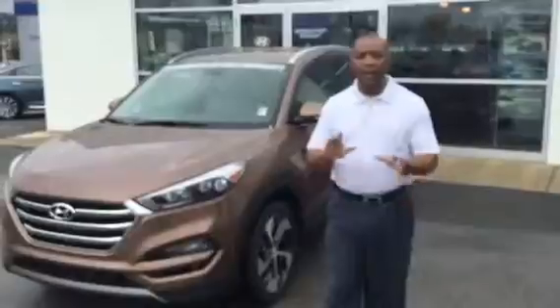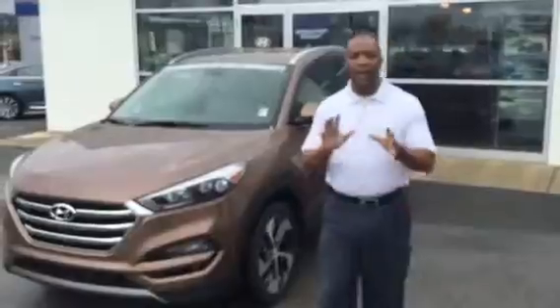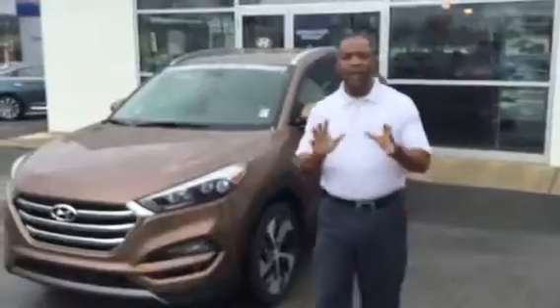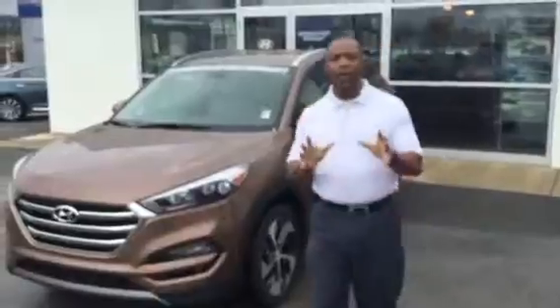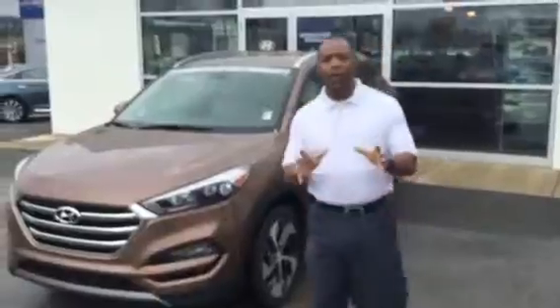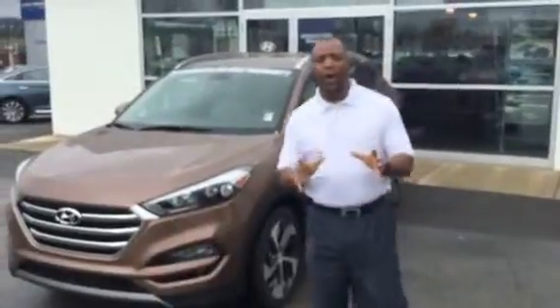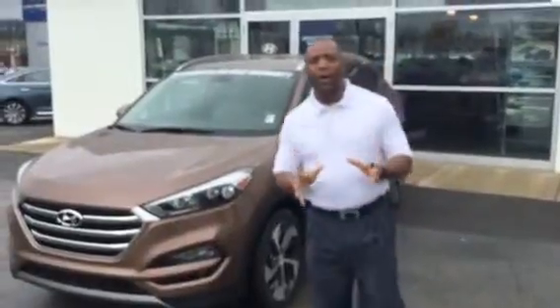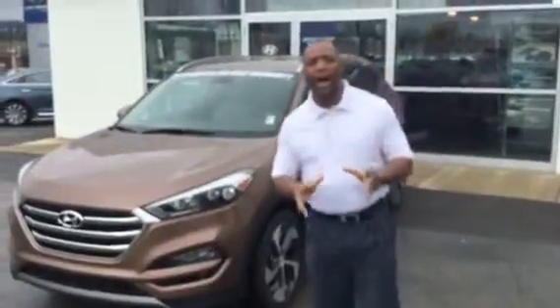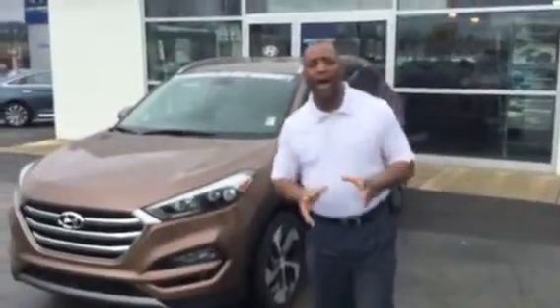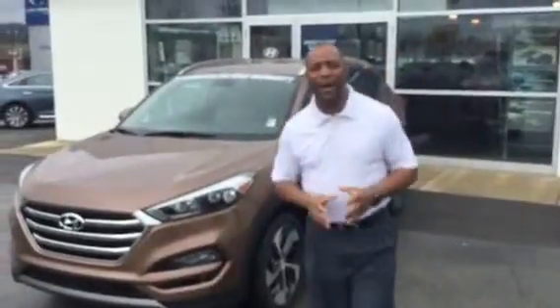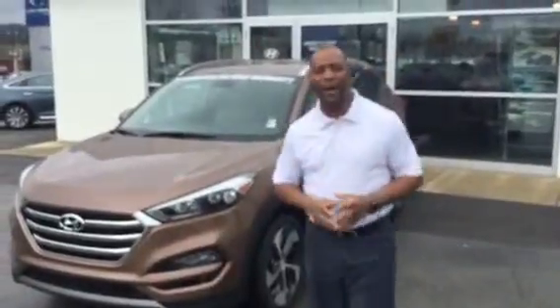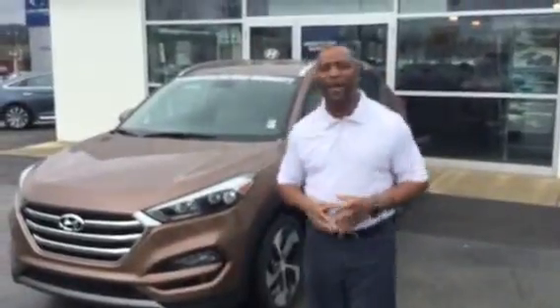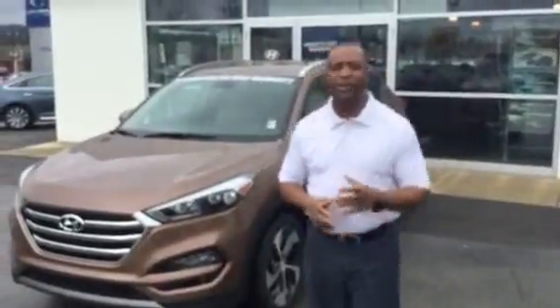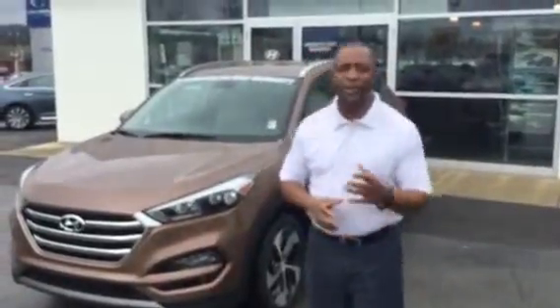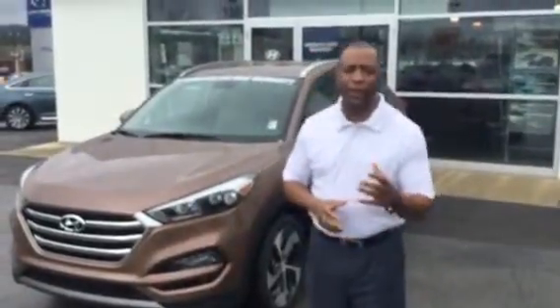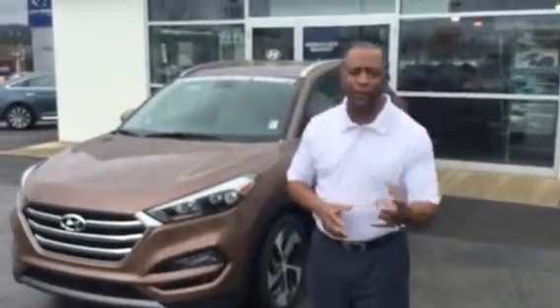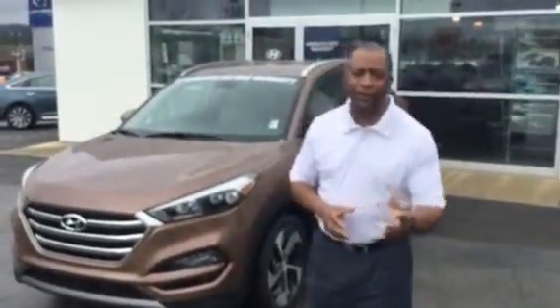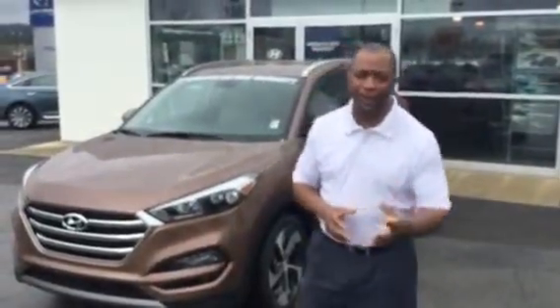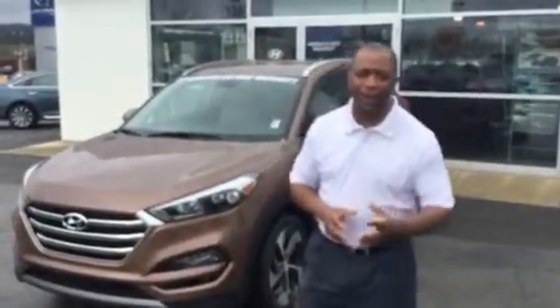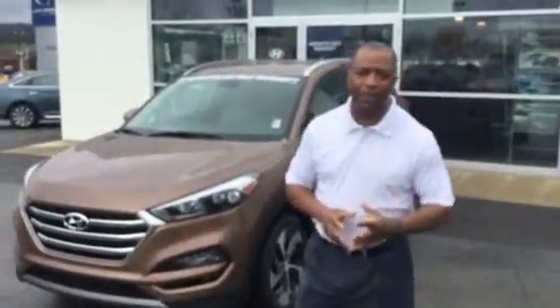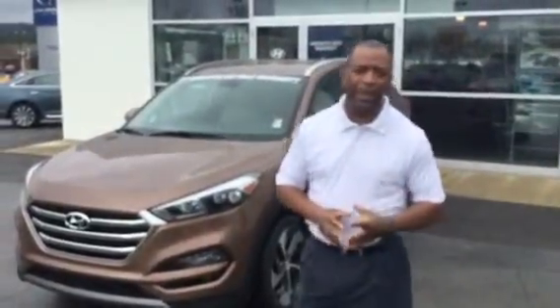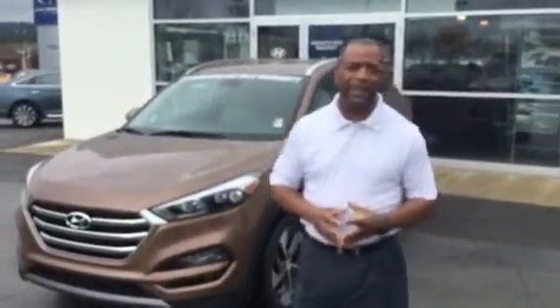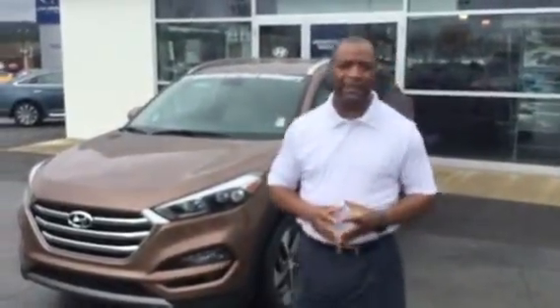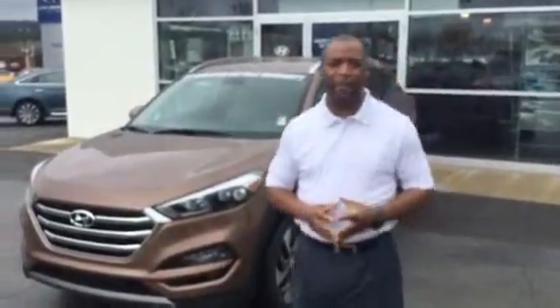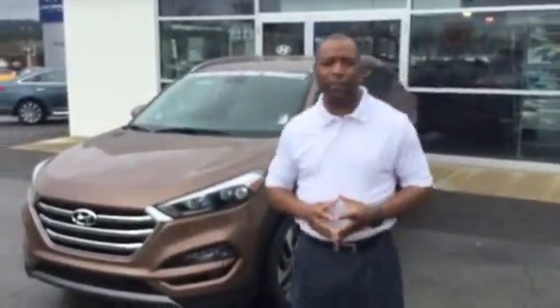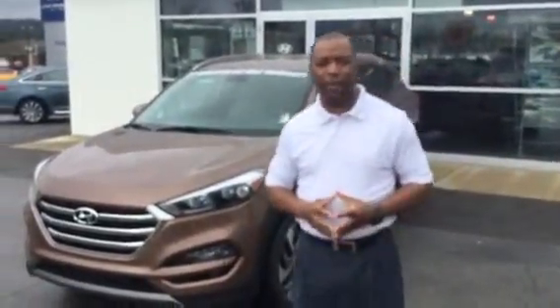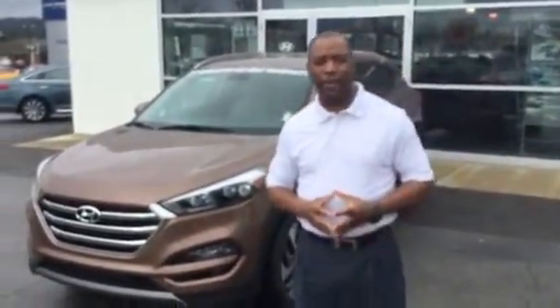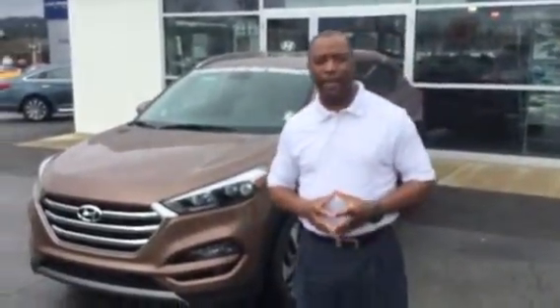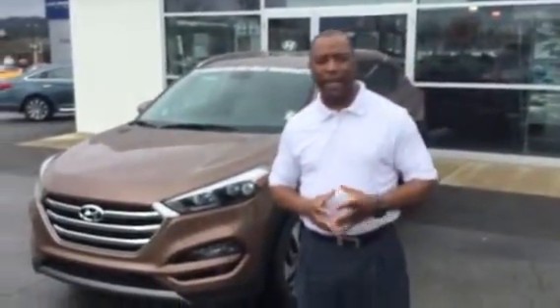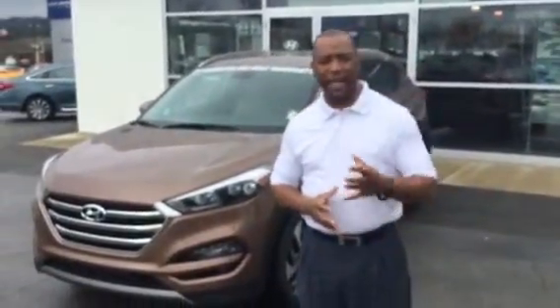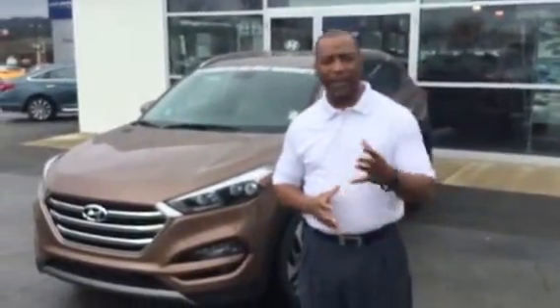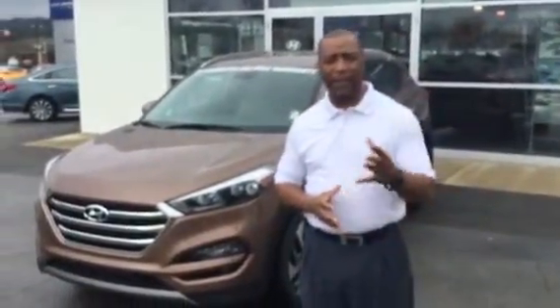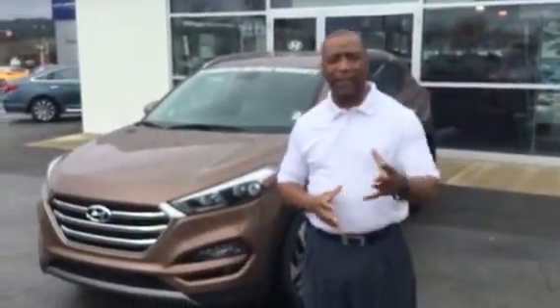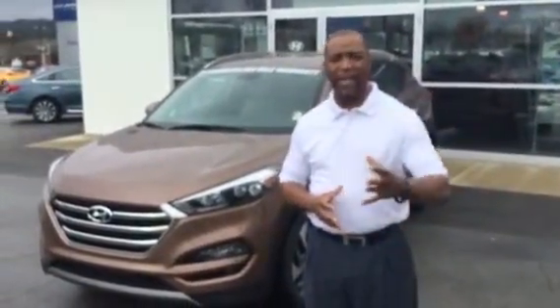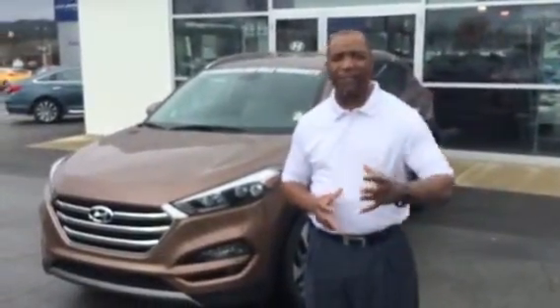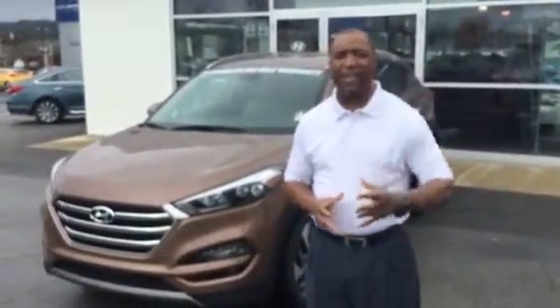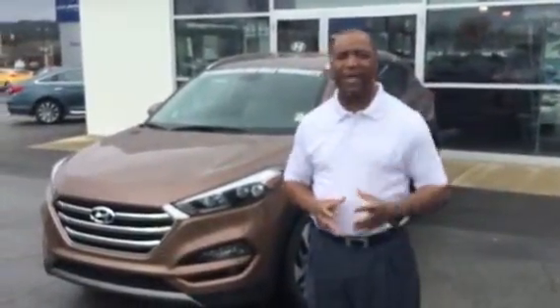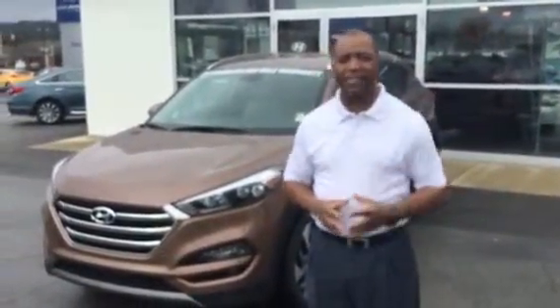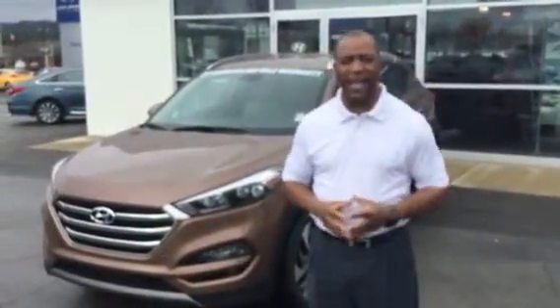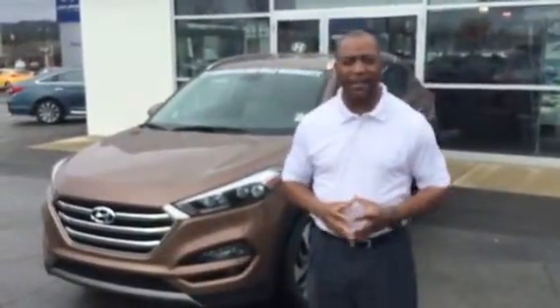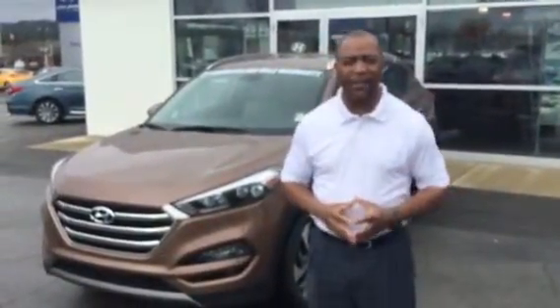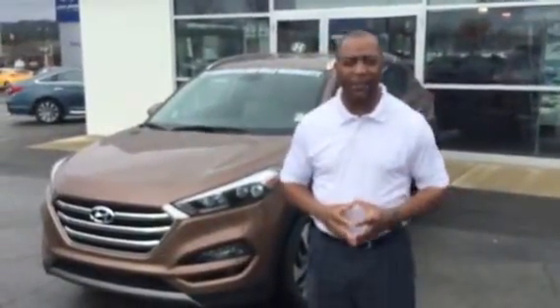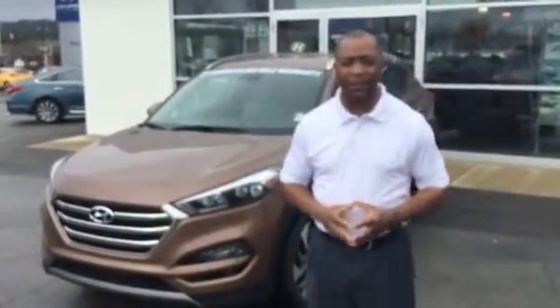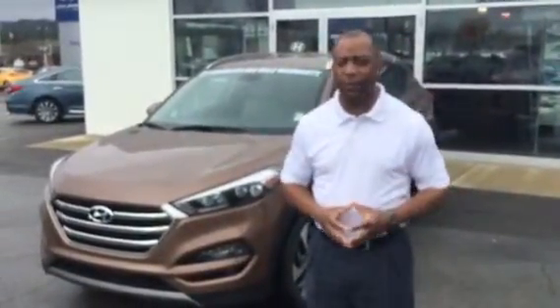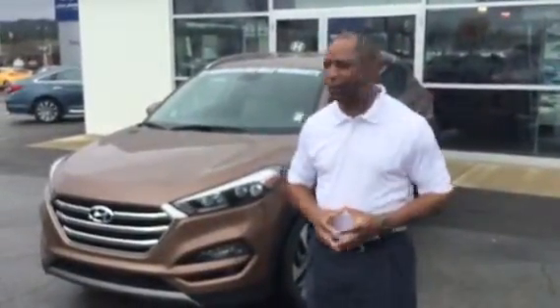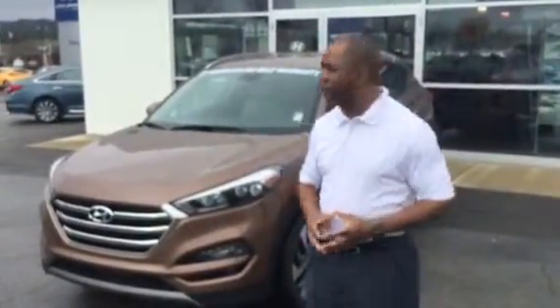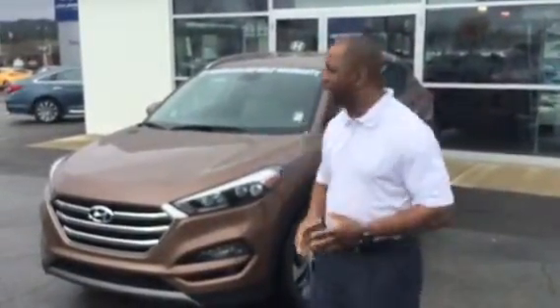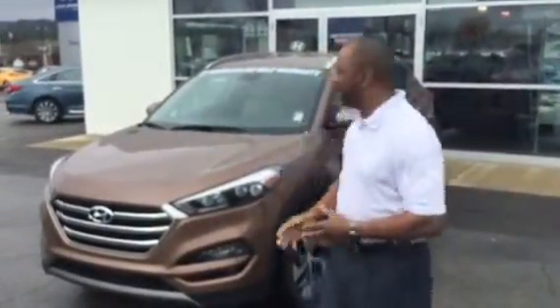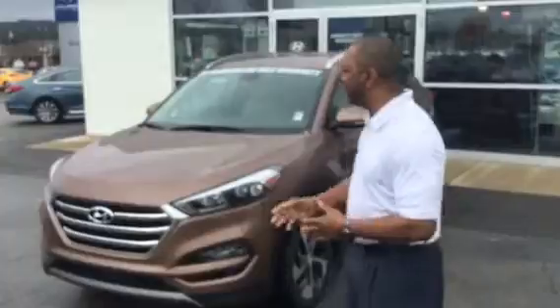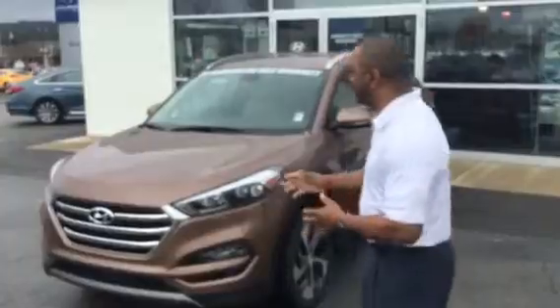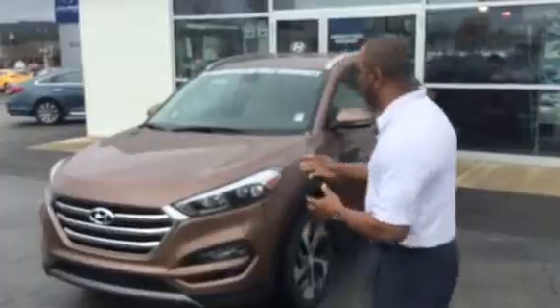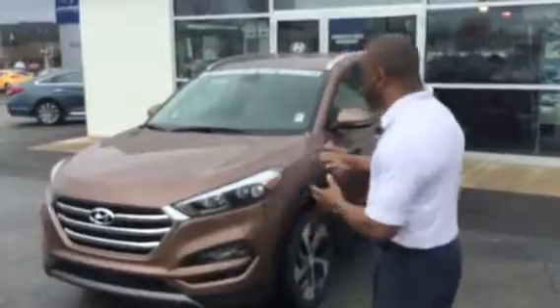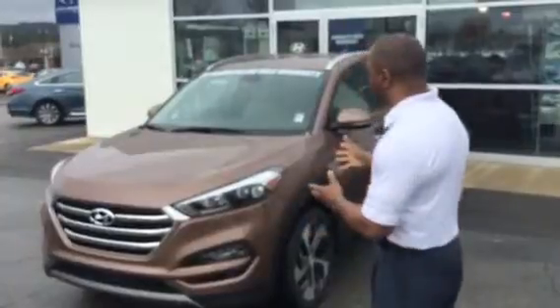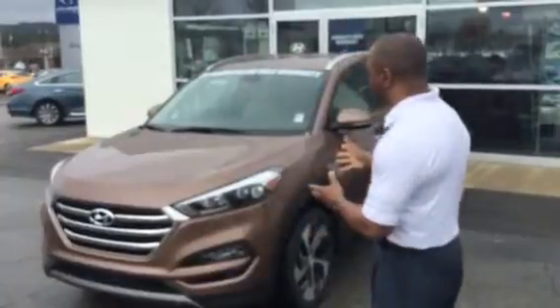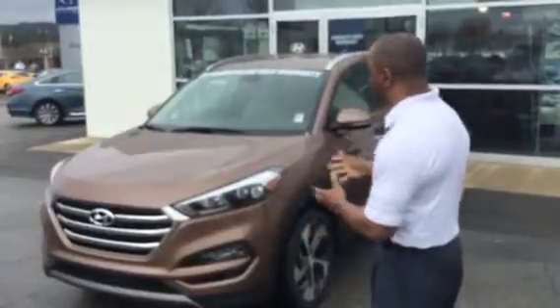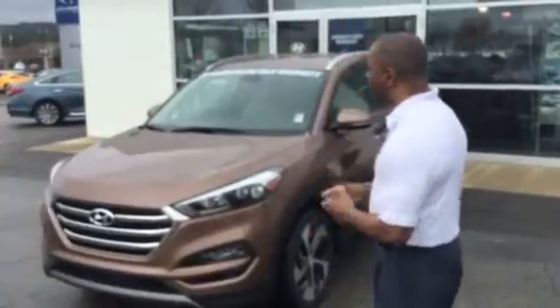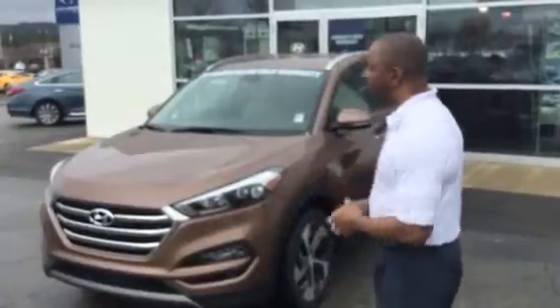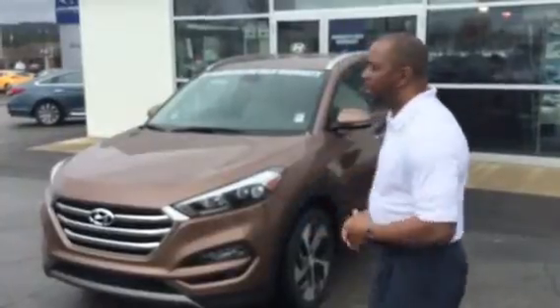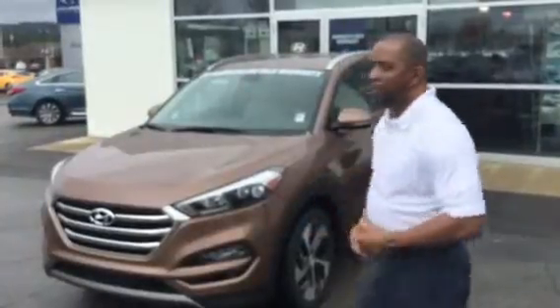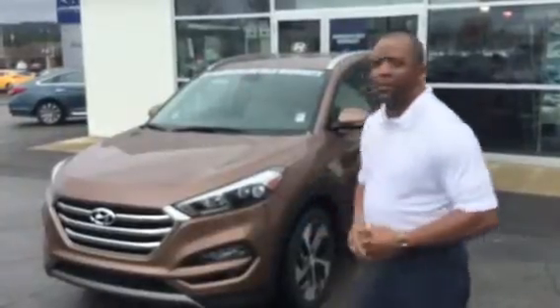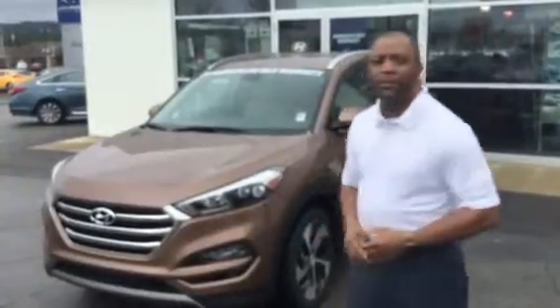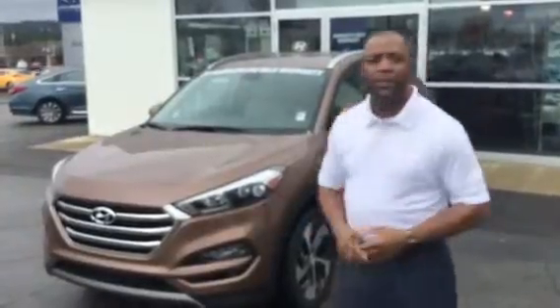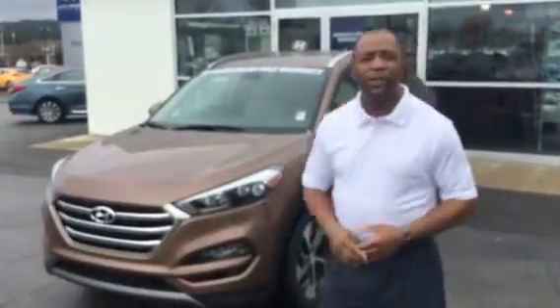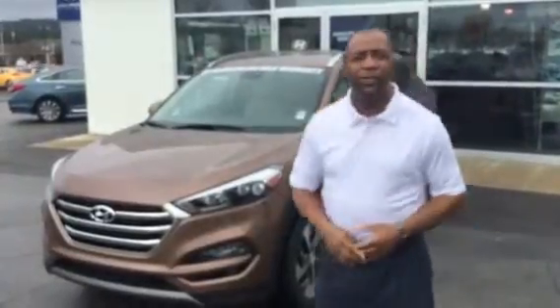Hello, Ronald. Hi, my name is Tony Finn. I'm here at Tamron Hyundai, and I want to thank you for contacting us on the 2016 Tucson.